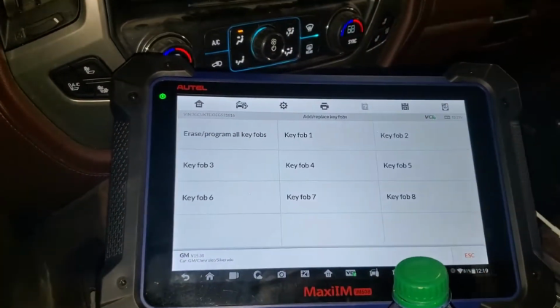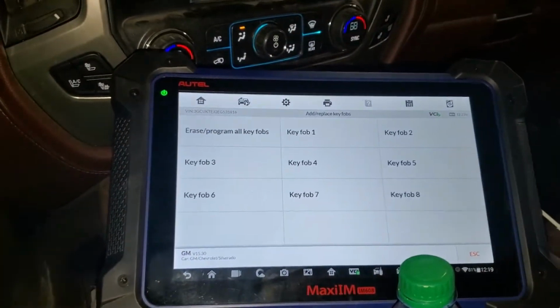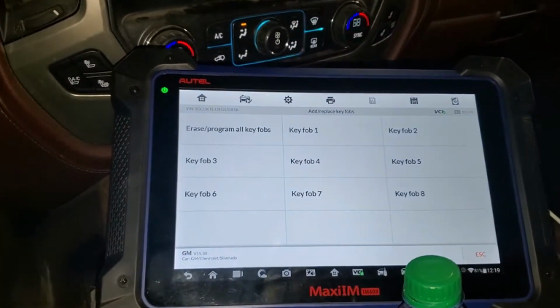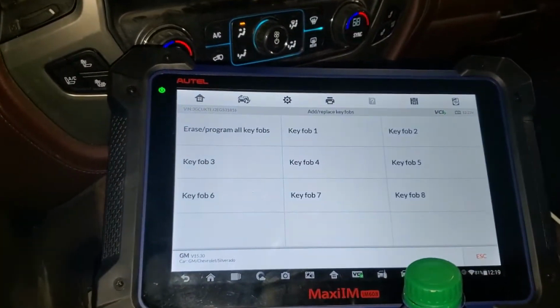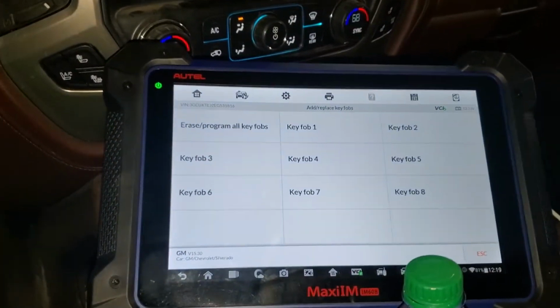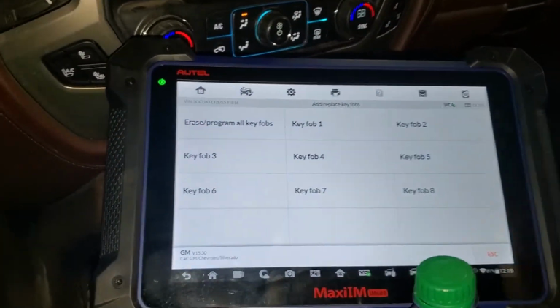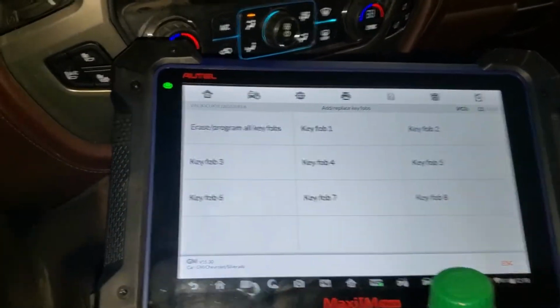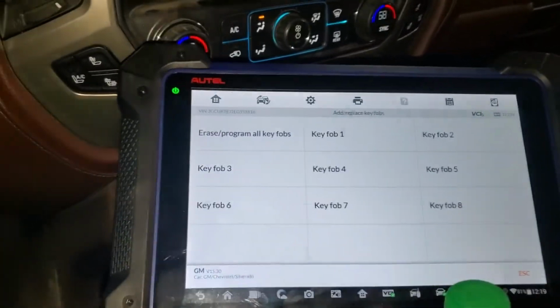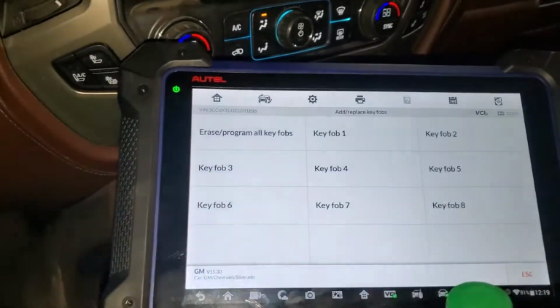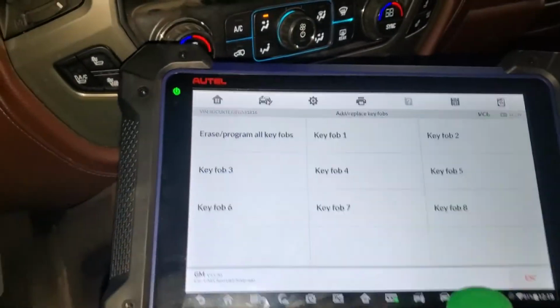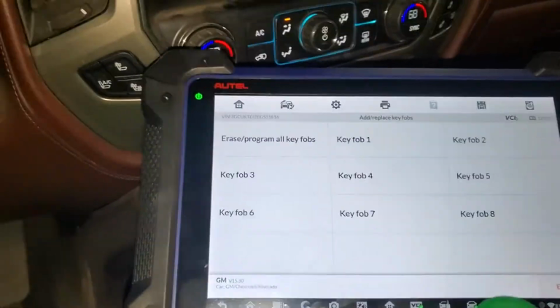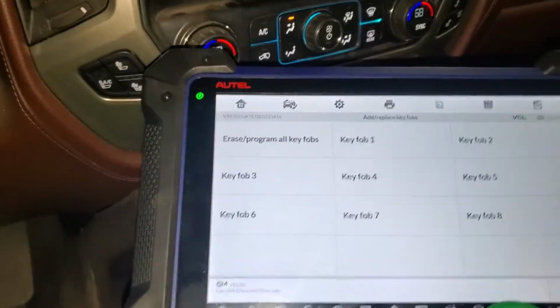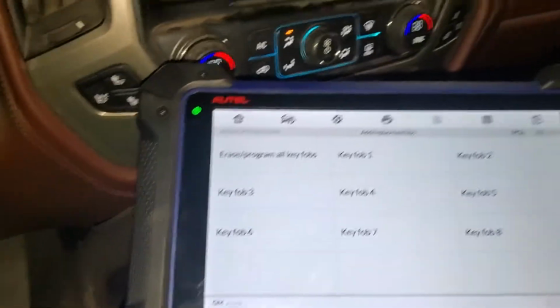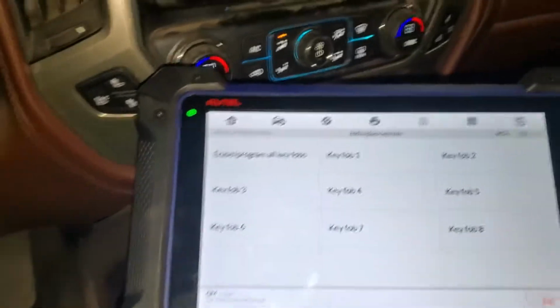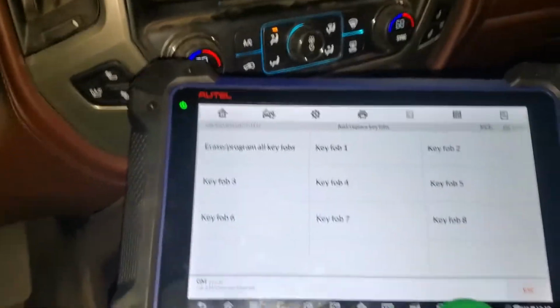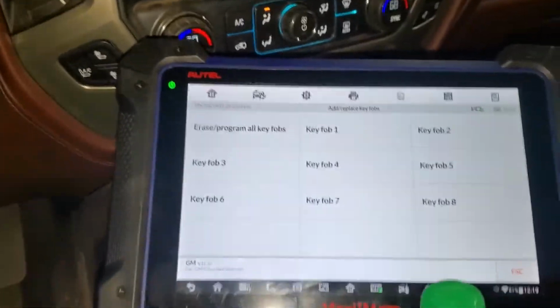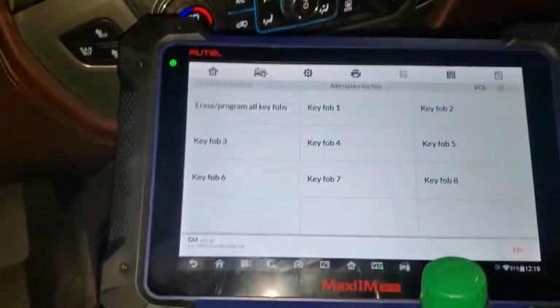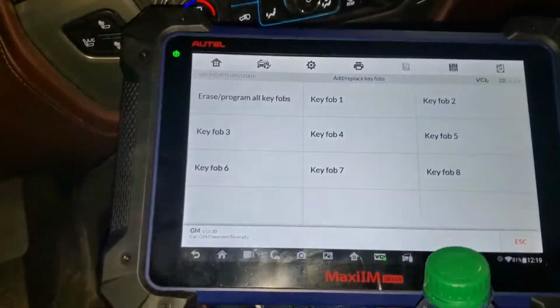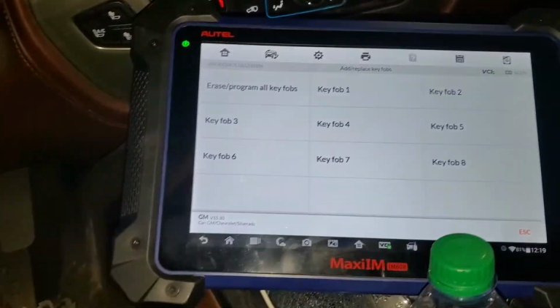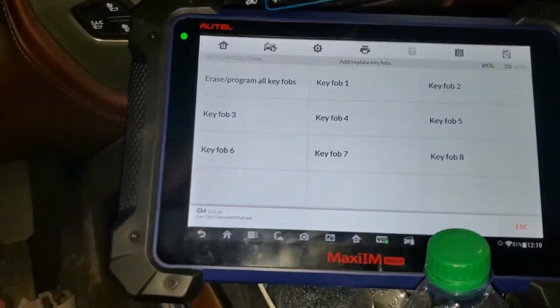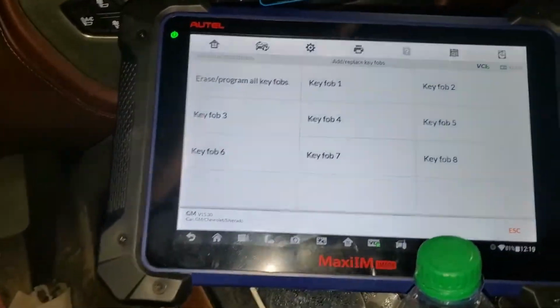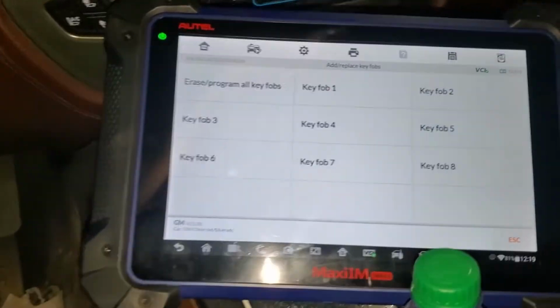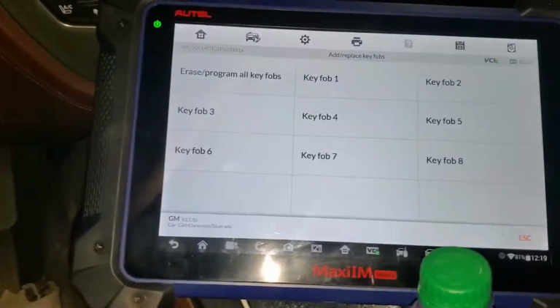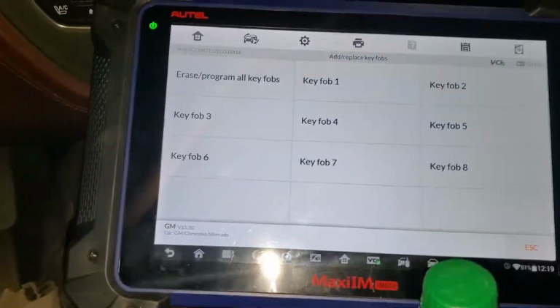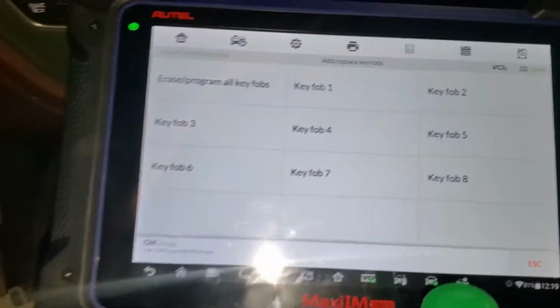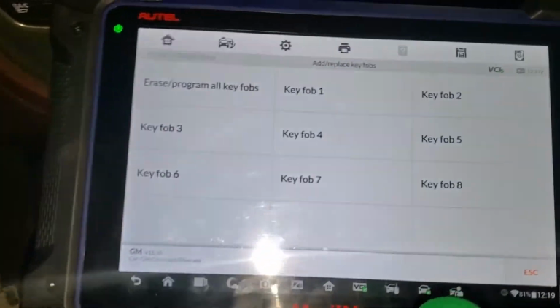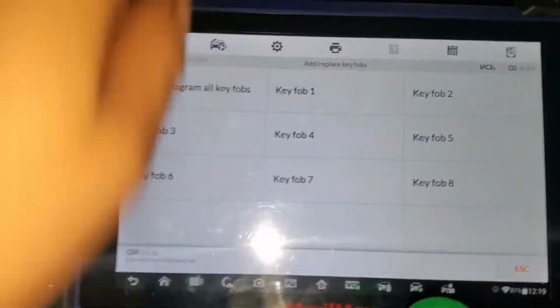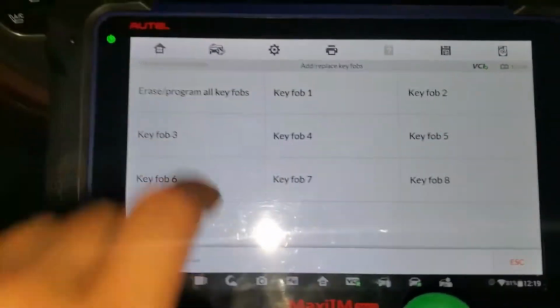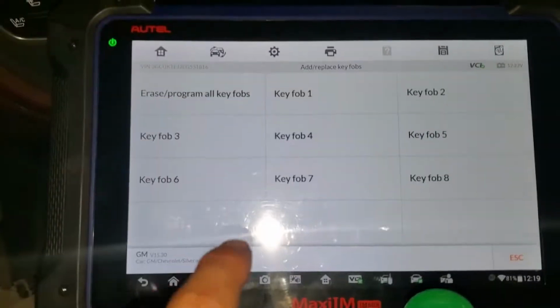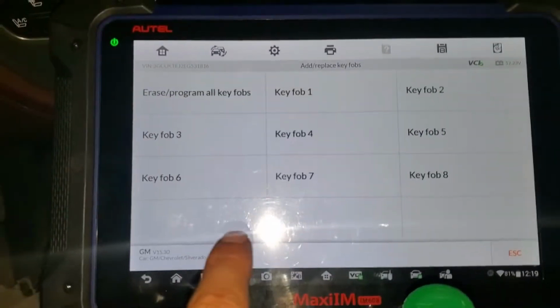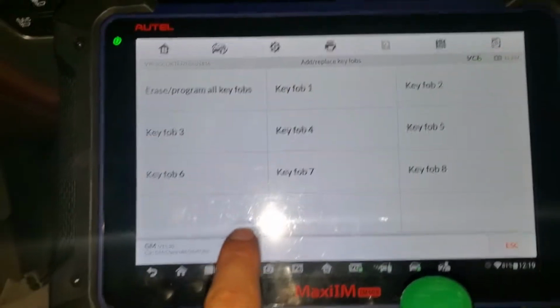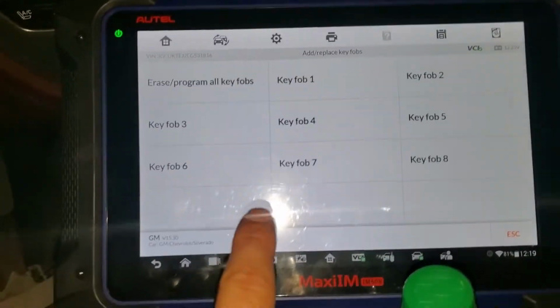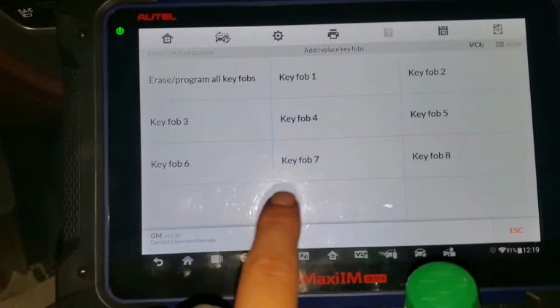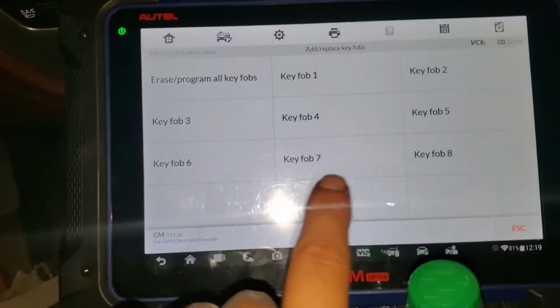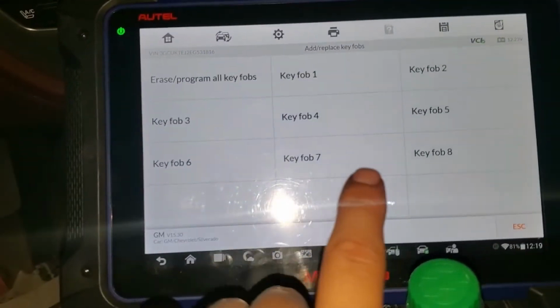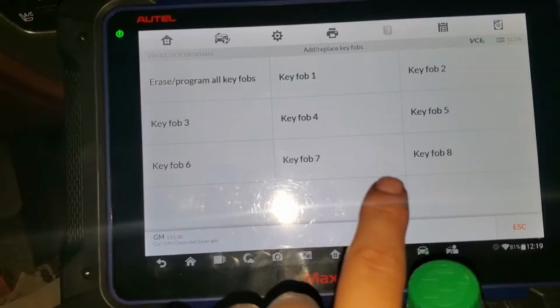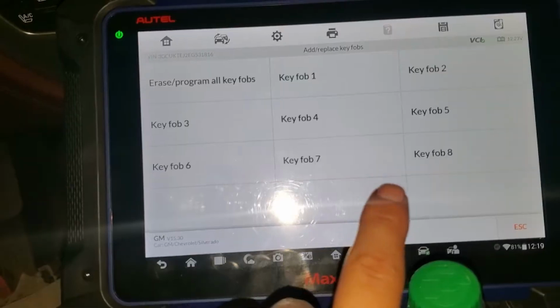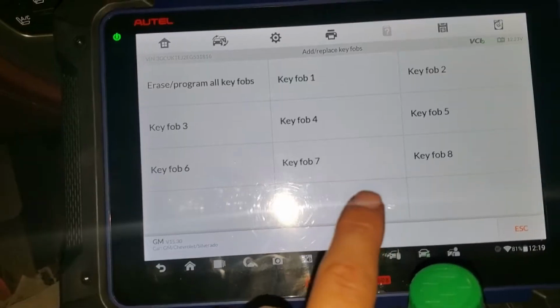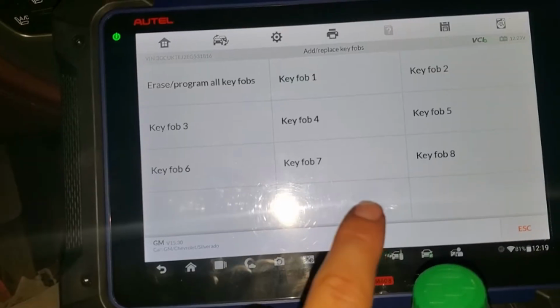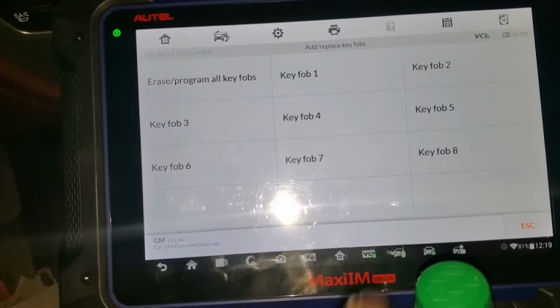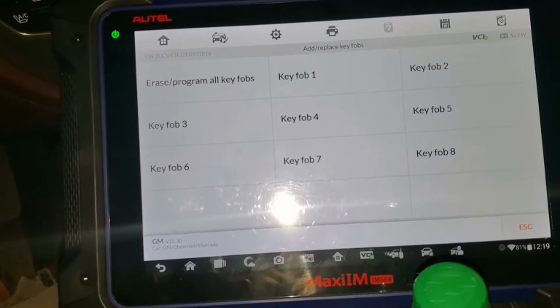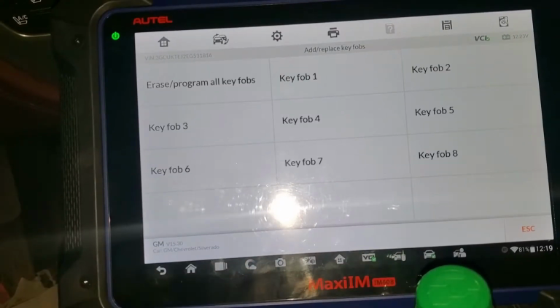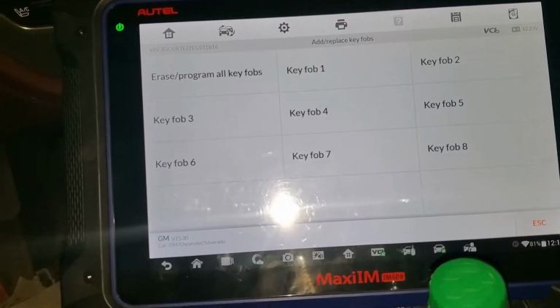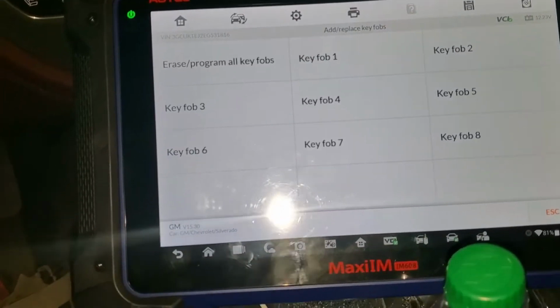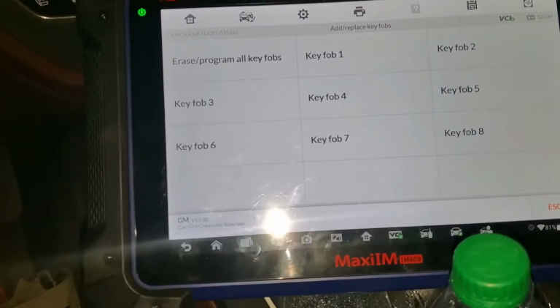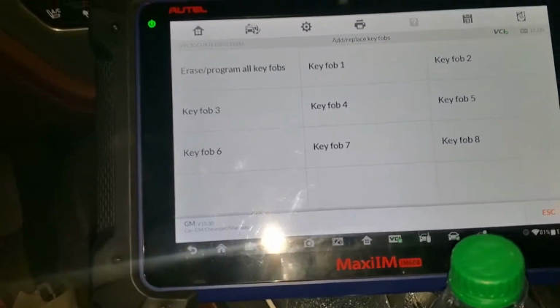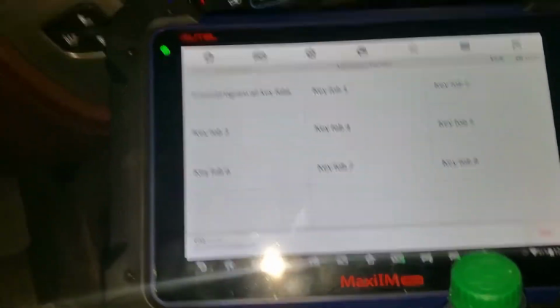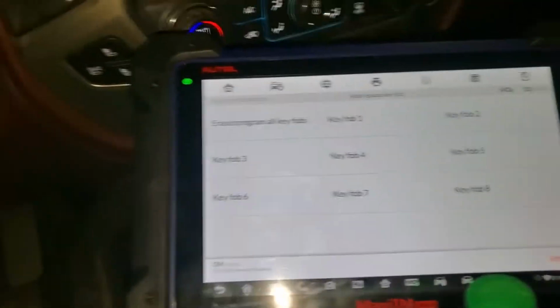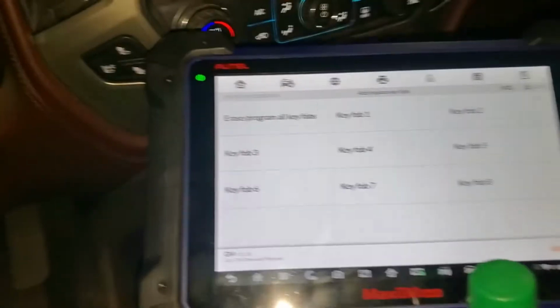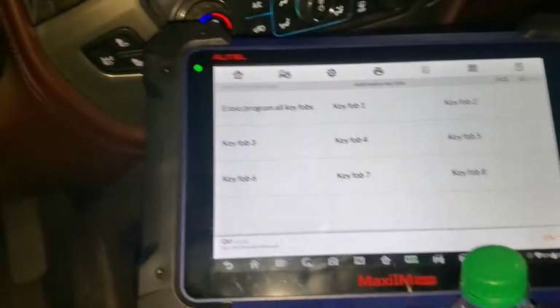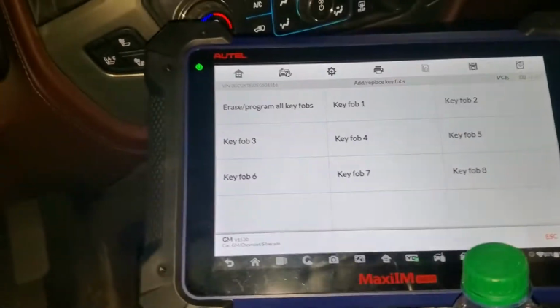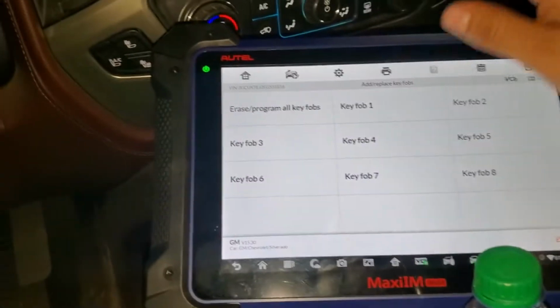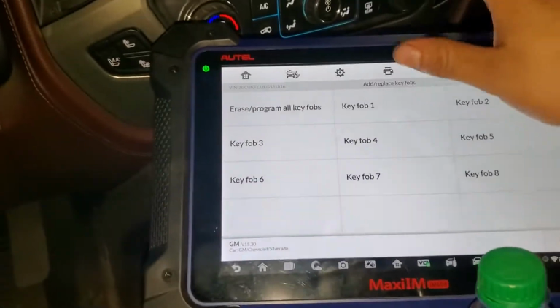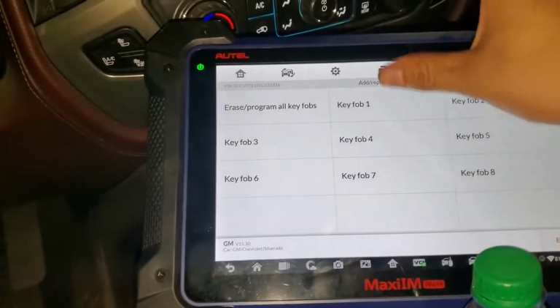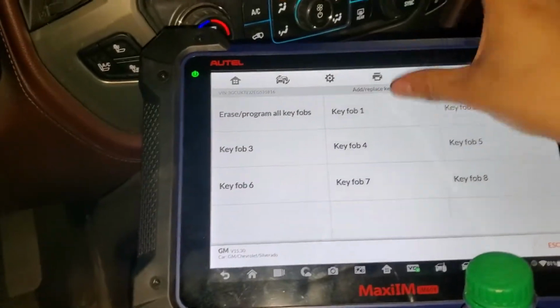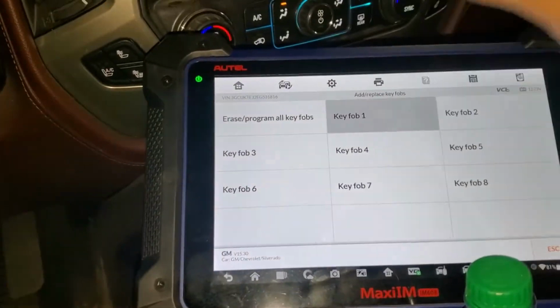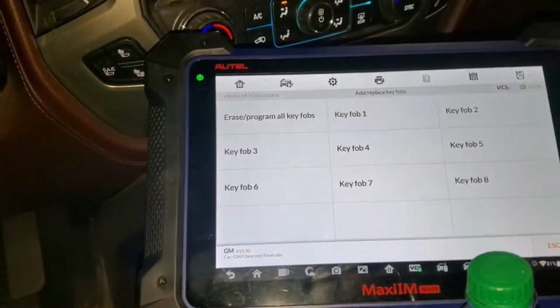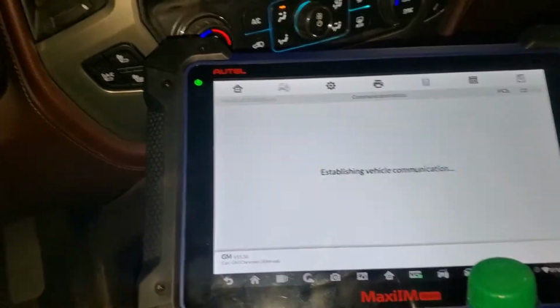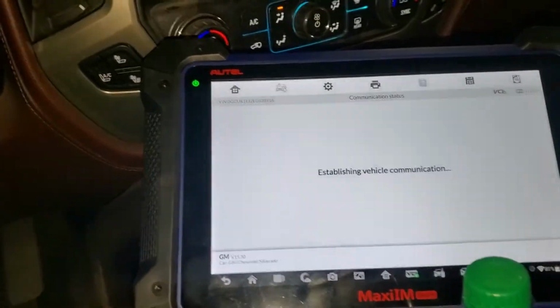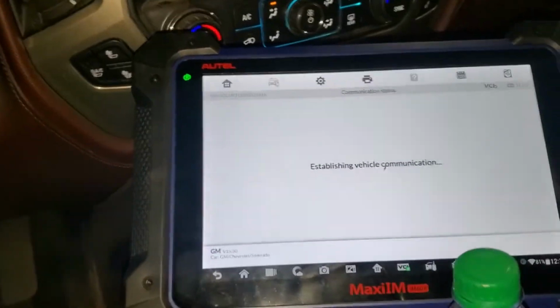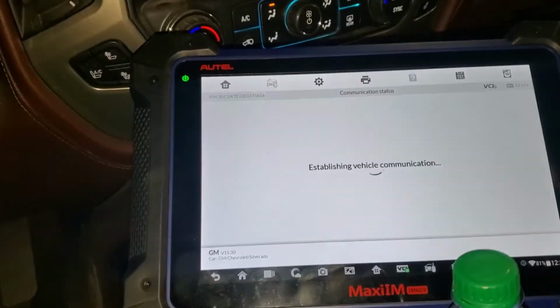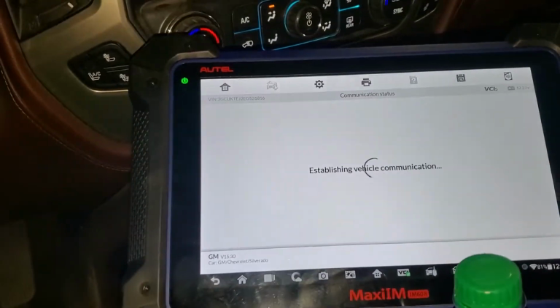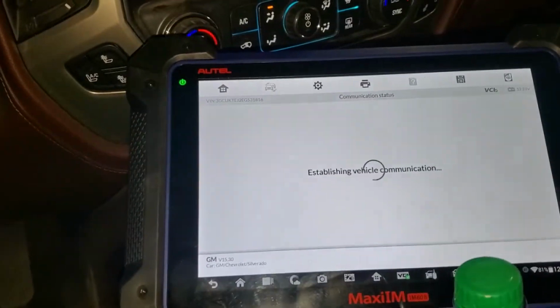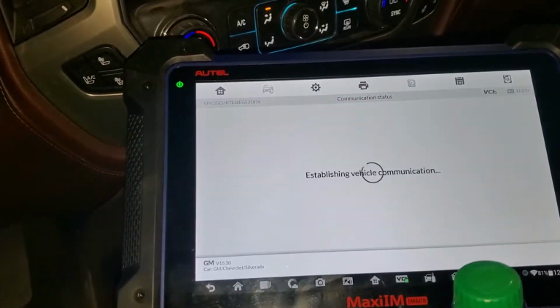We select Add/Replace Fobs. As you can see, we can program a maximum of eight fobs, so we're gonna check fob one.